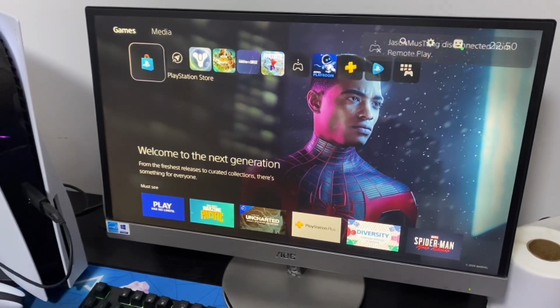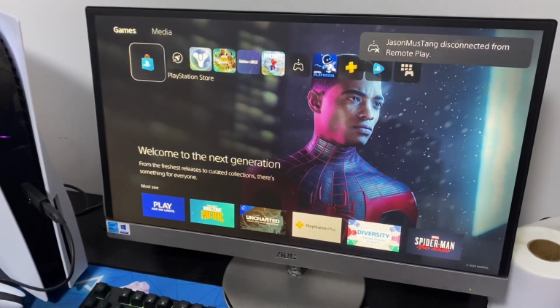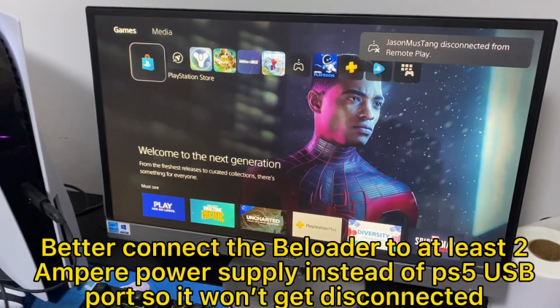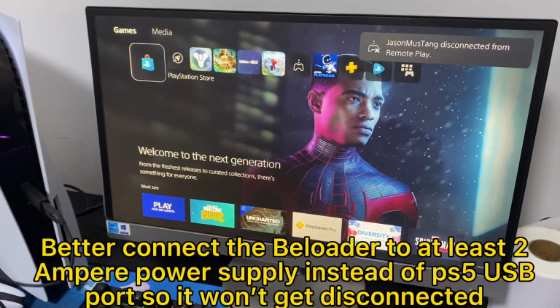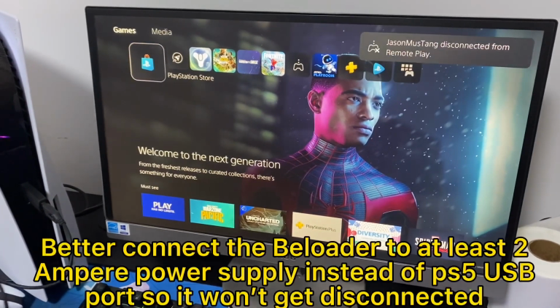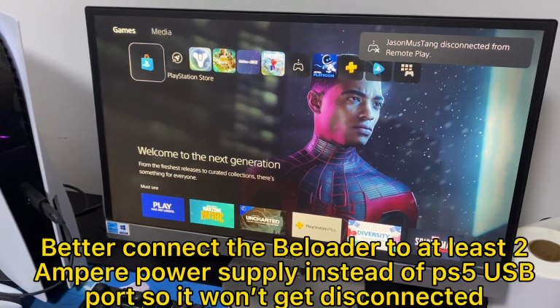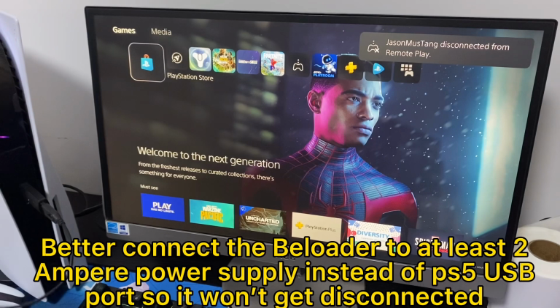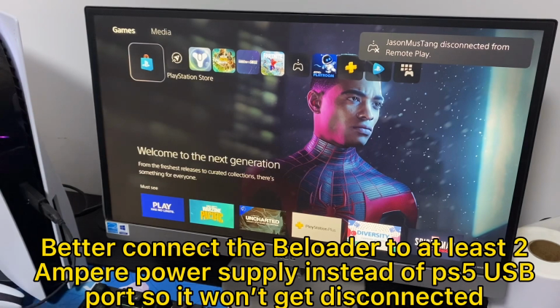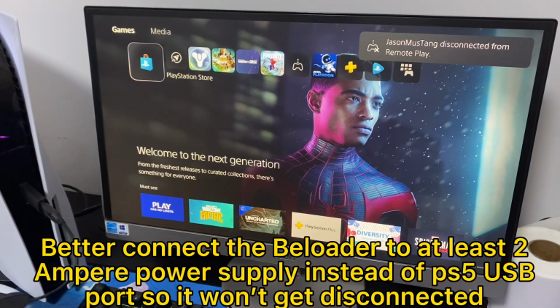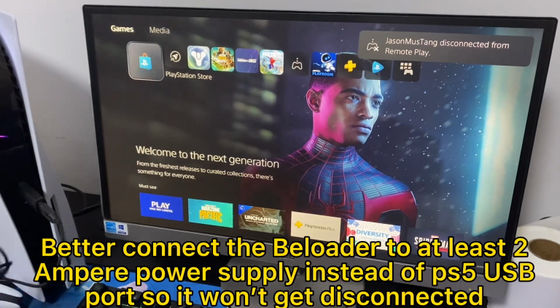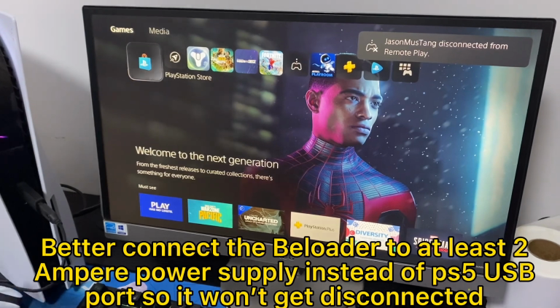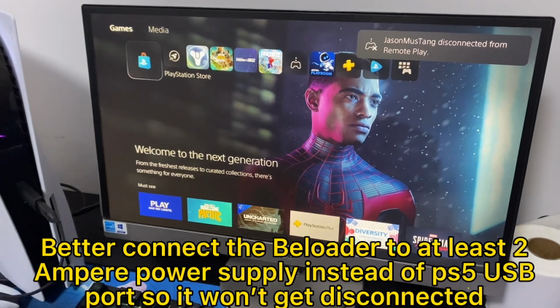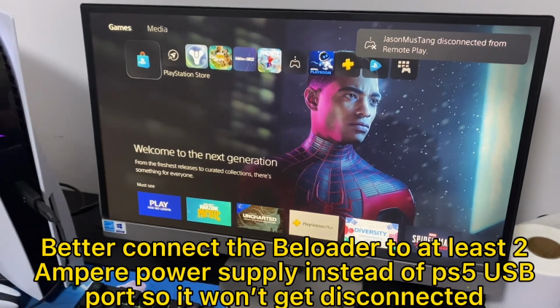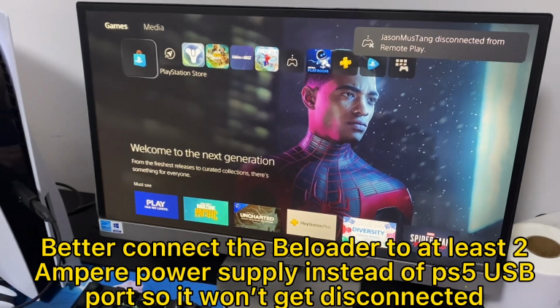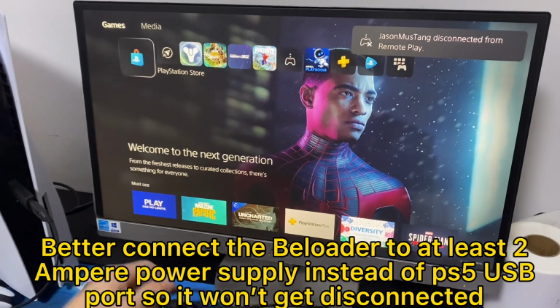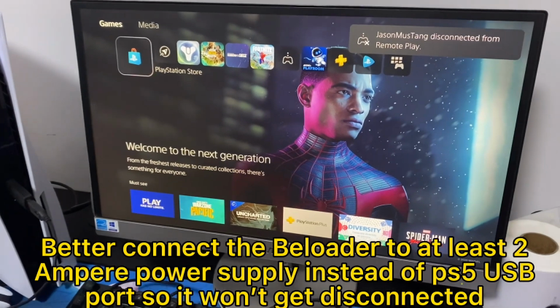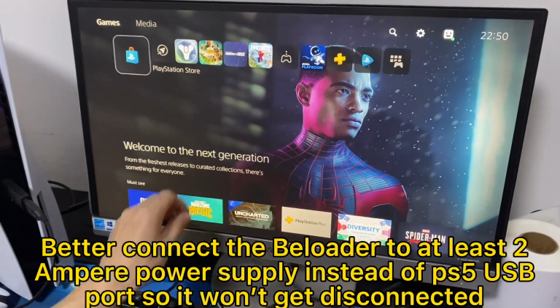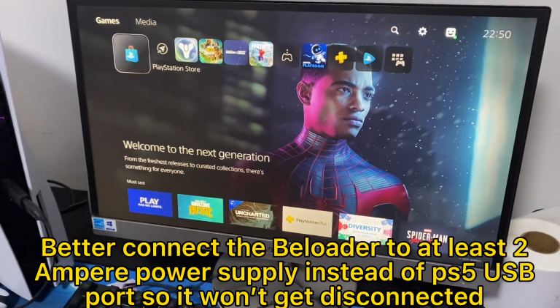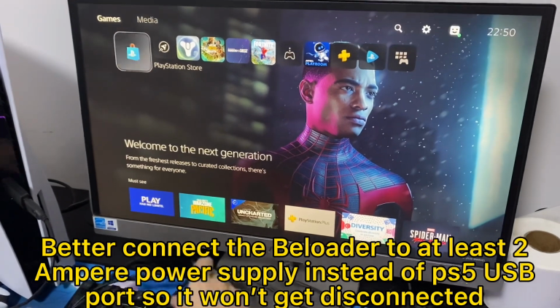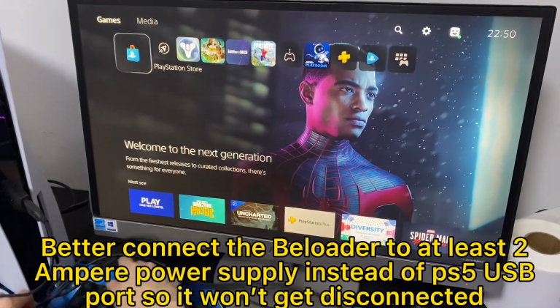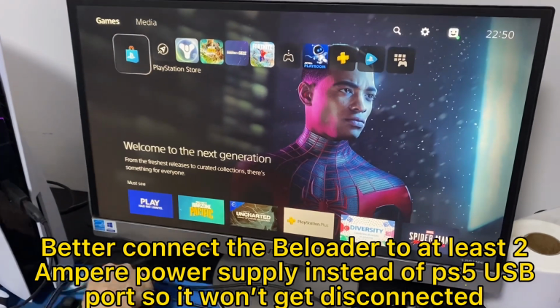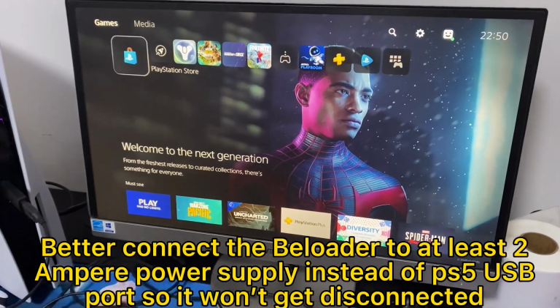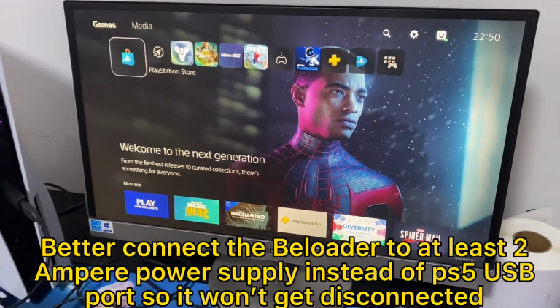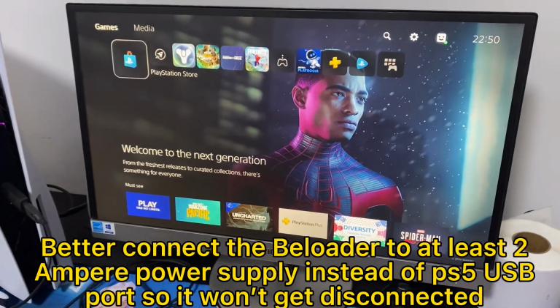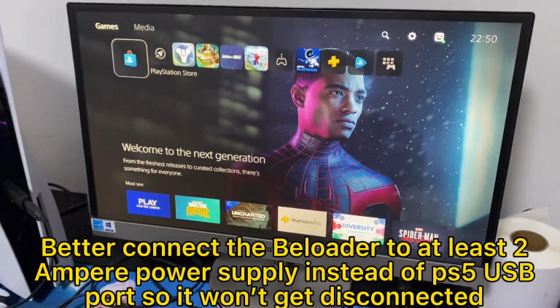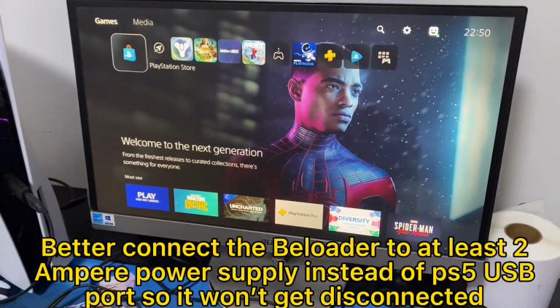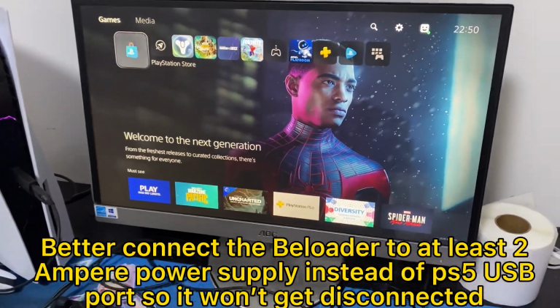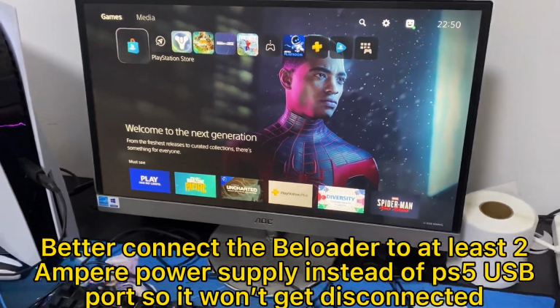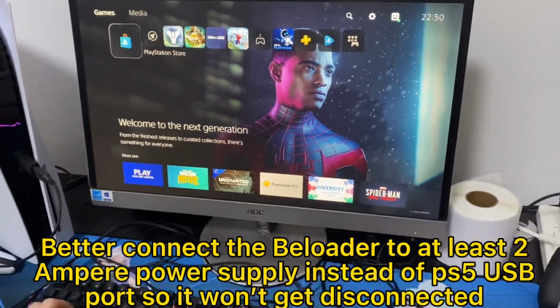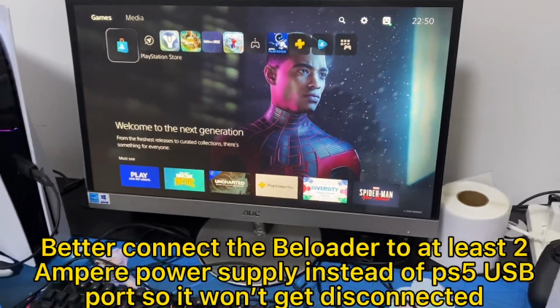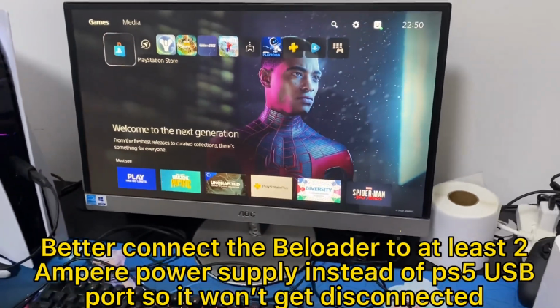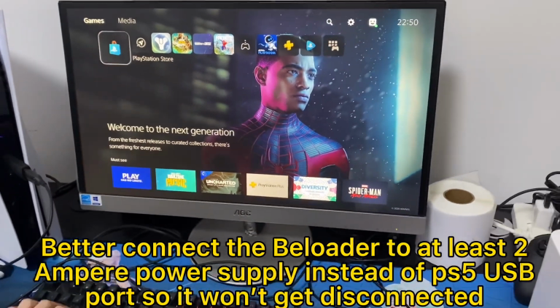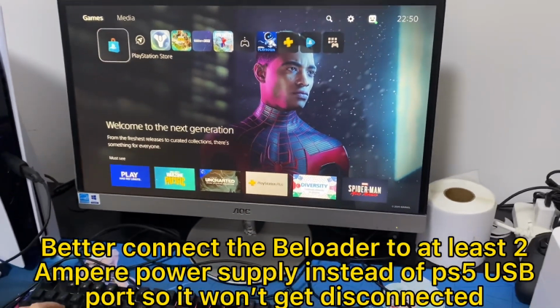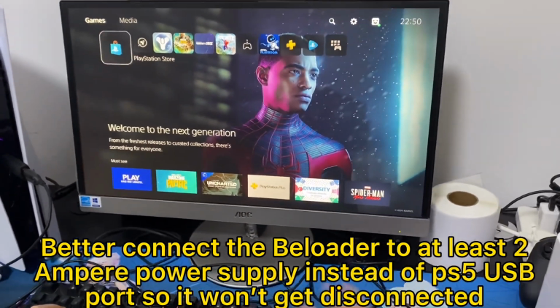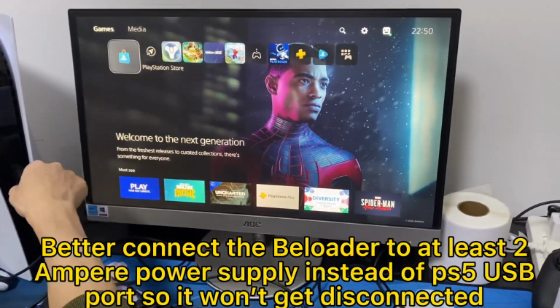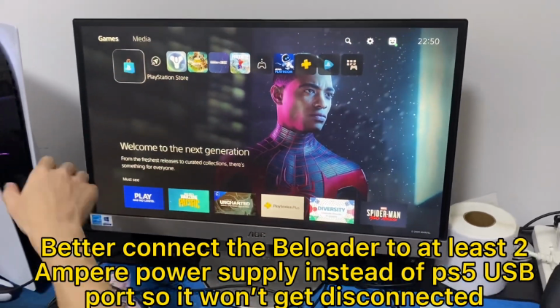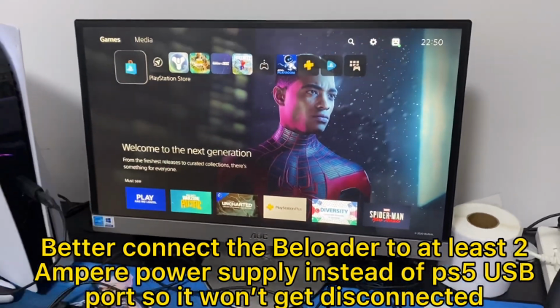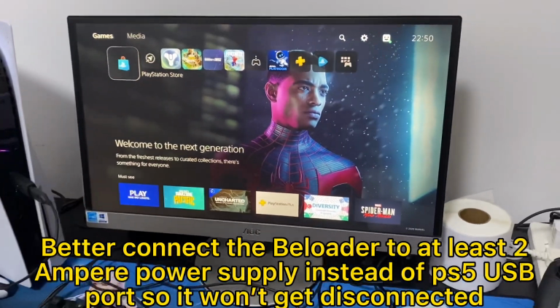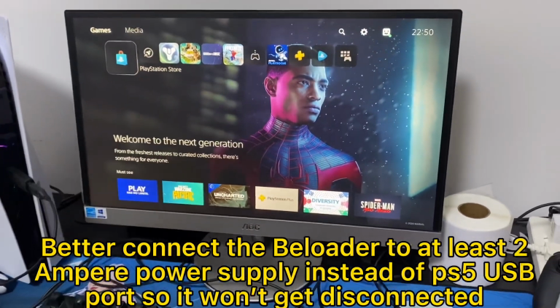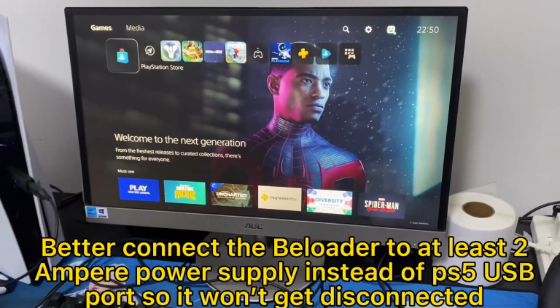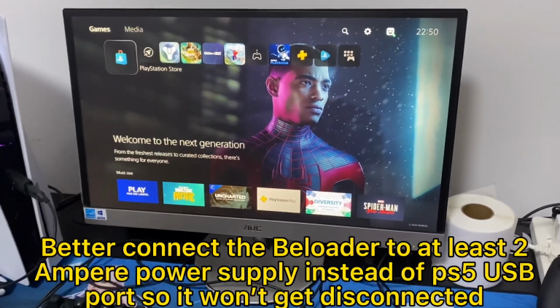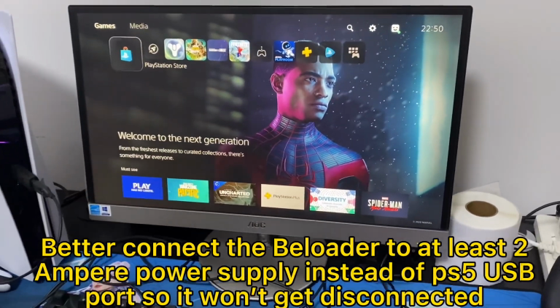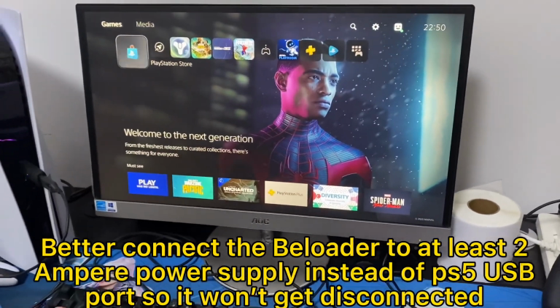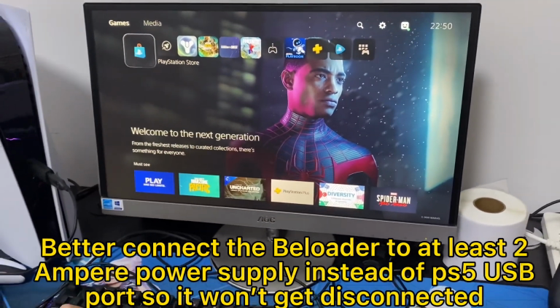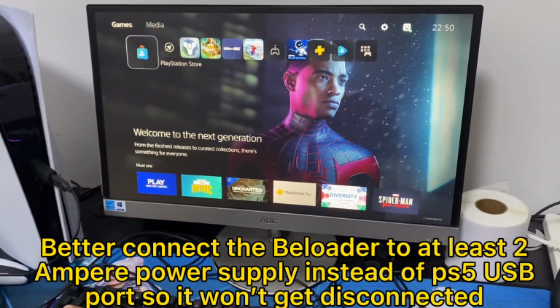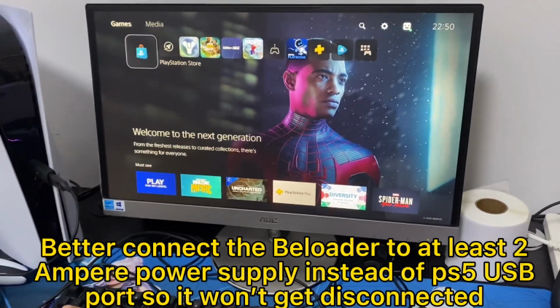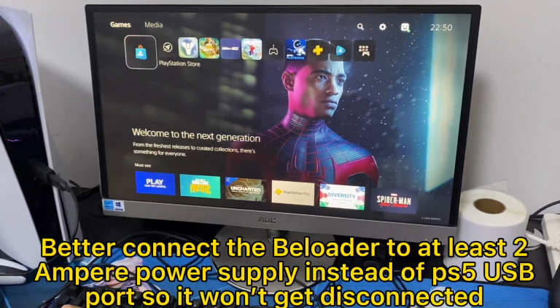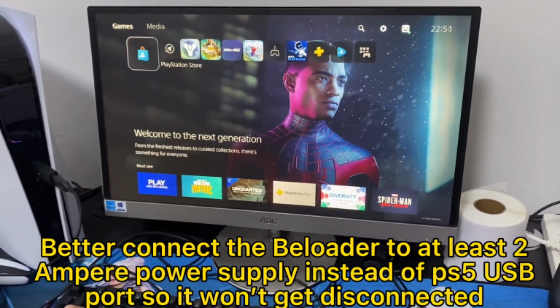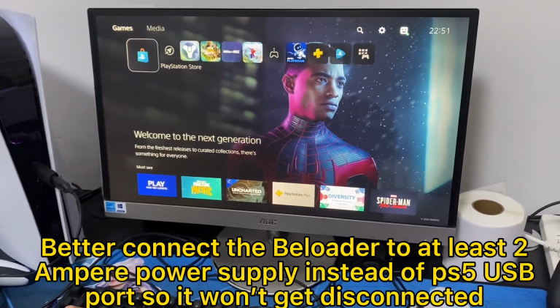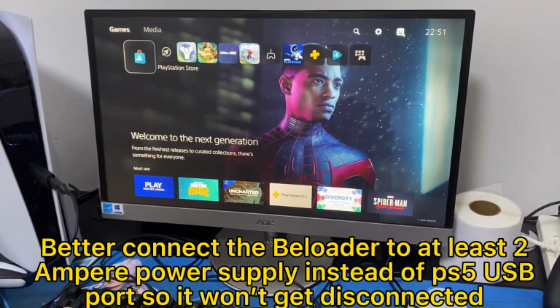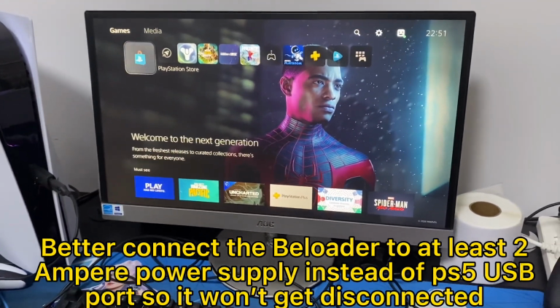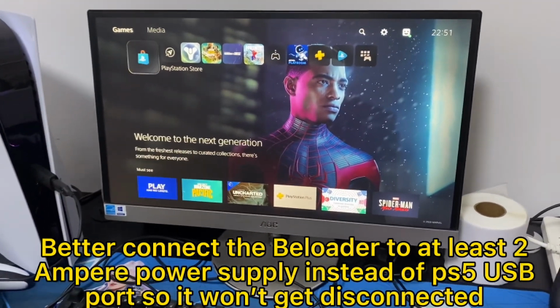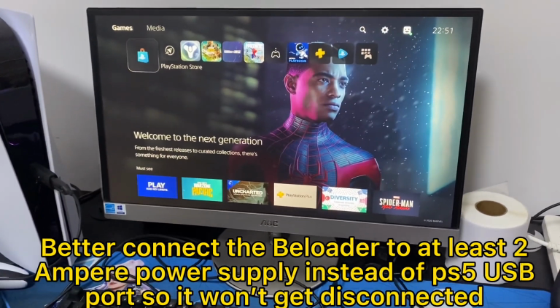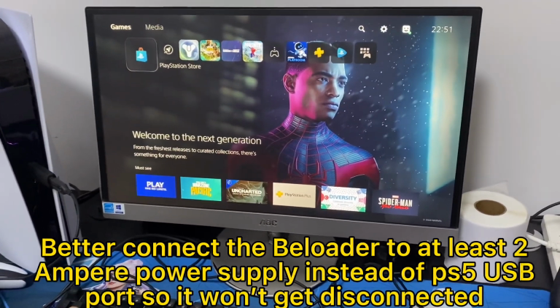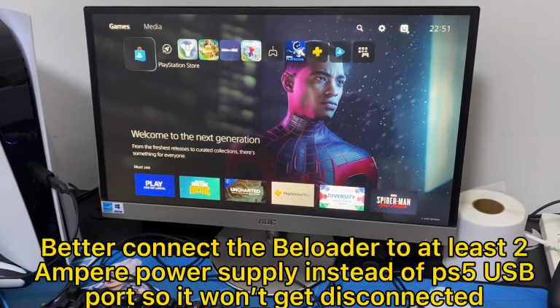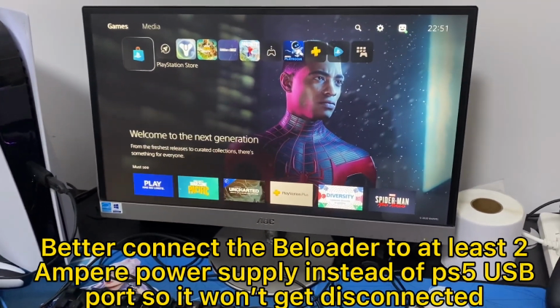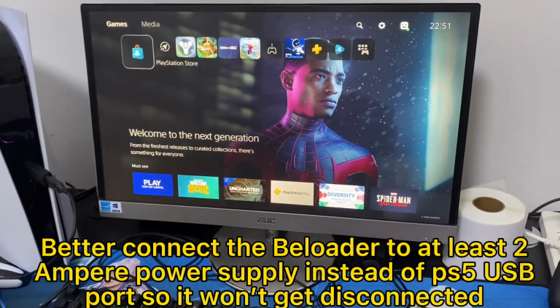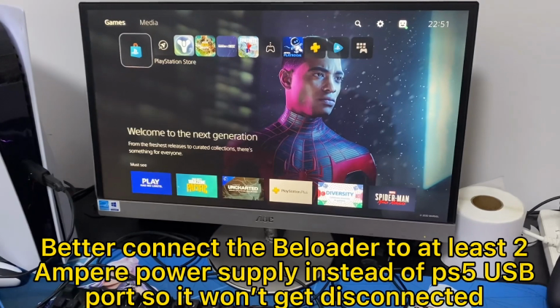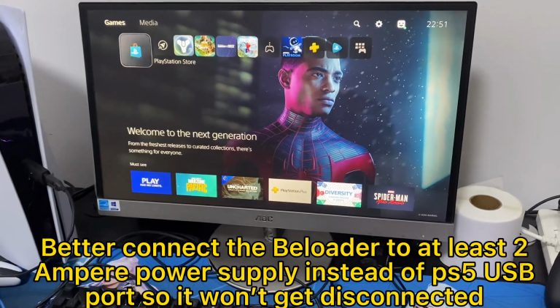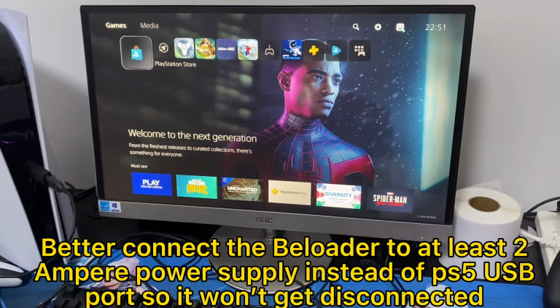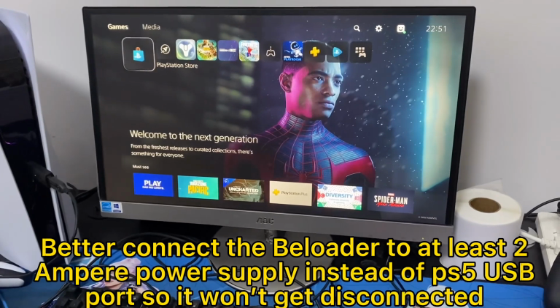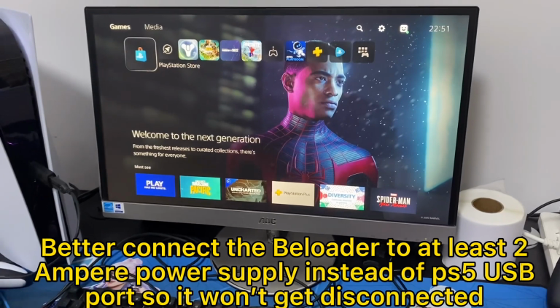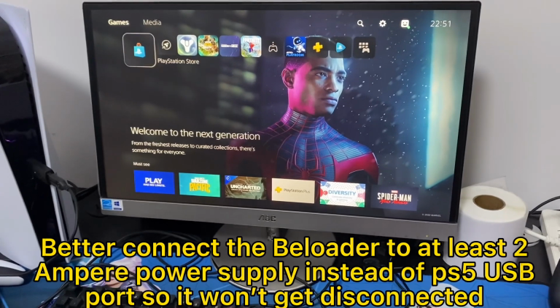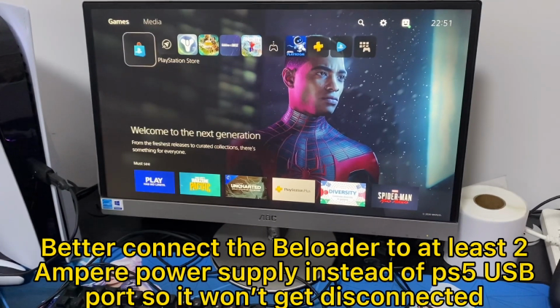It's better to connect the Balloader to at least a 2 Ampere power supply instead of the PS5 USB port, so it won't get disconnected.